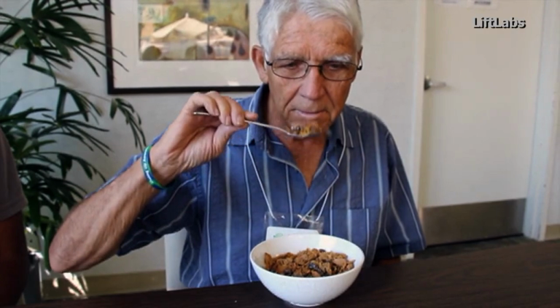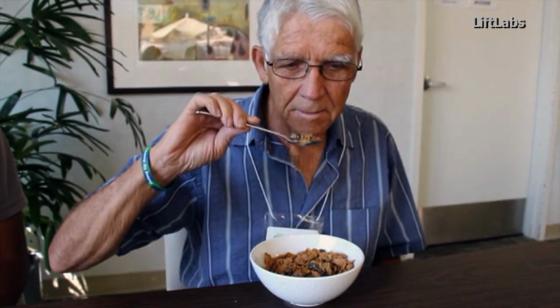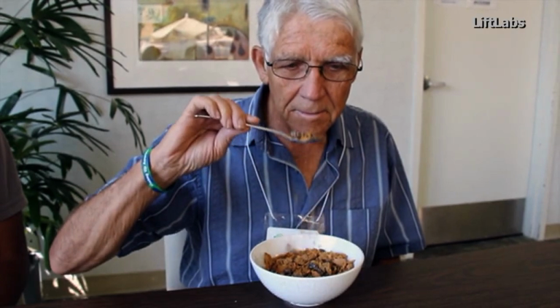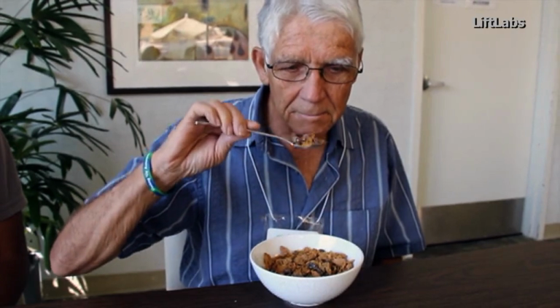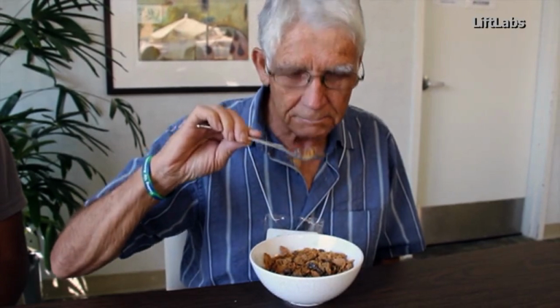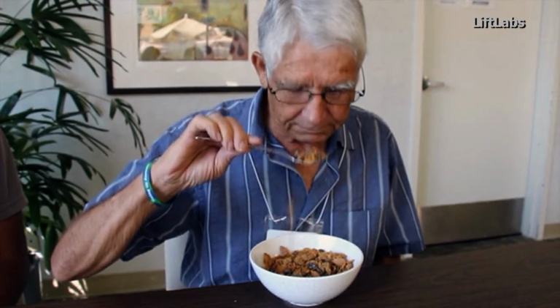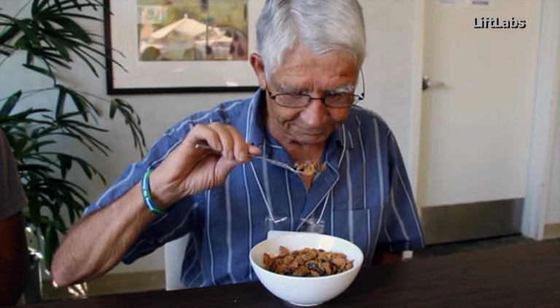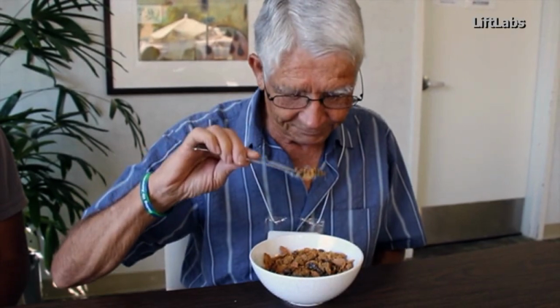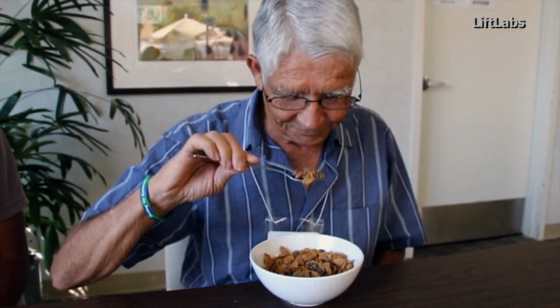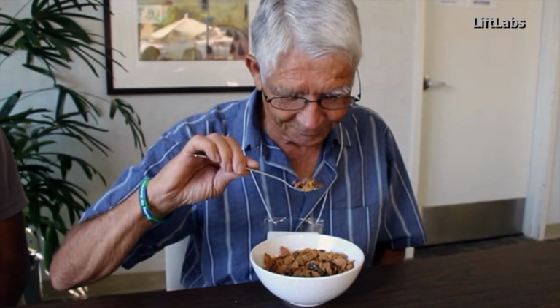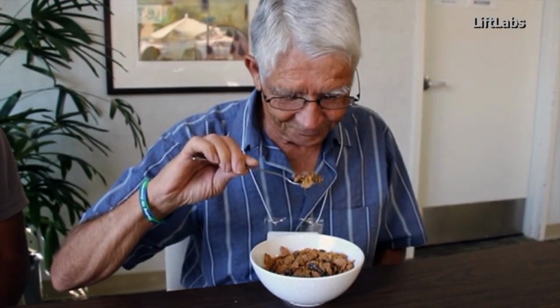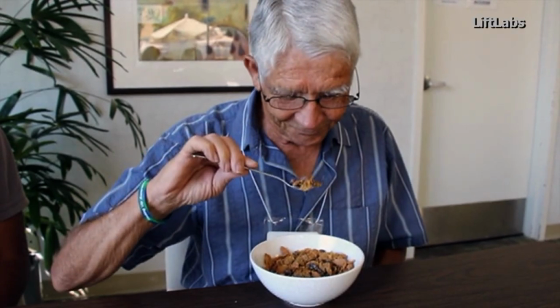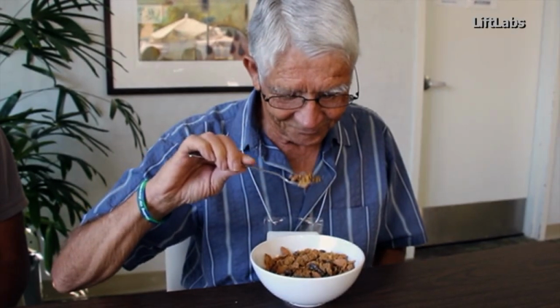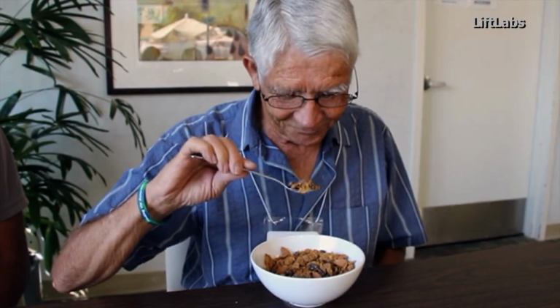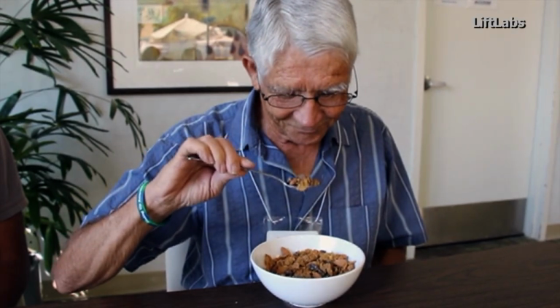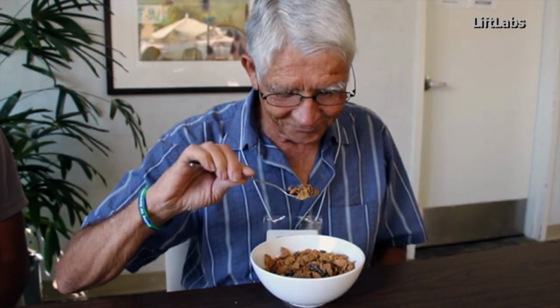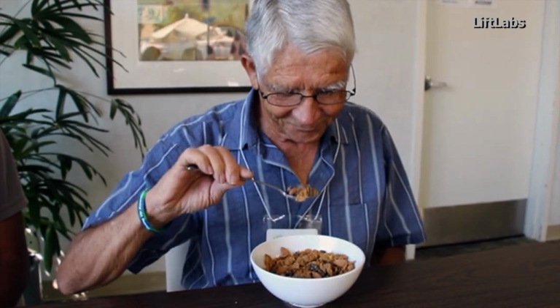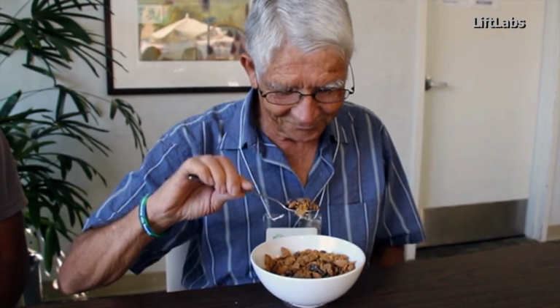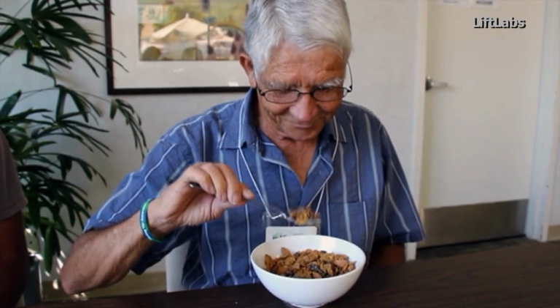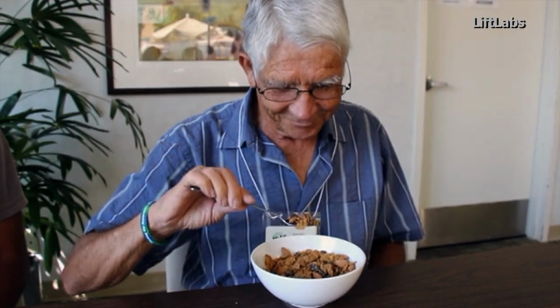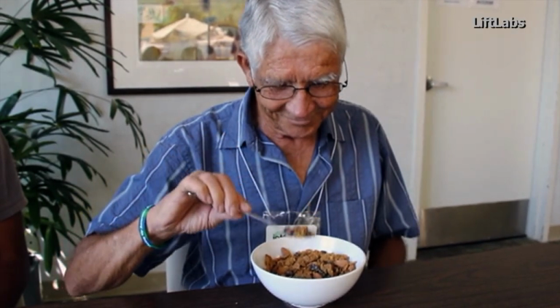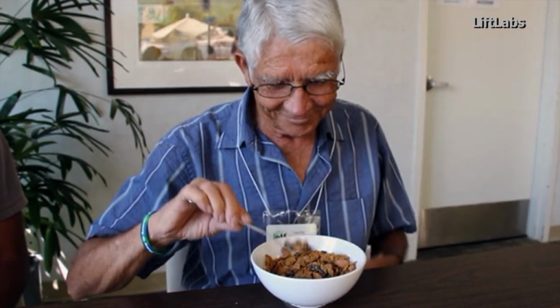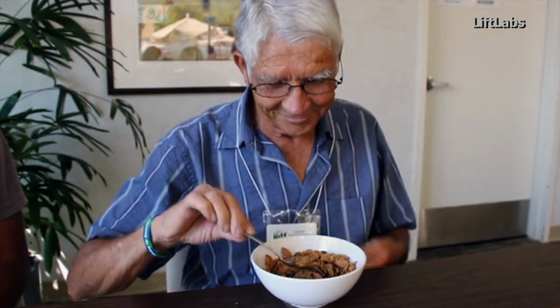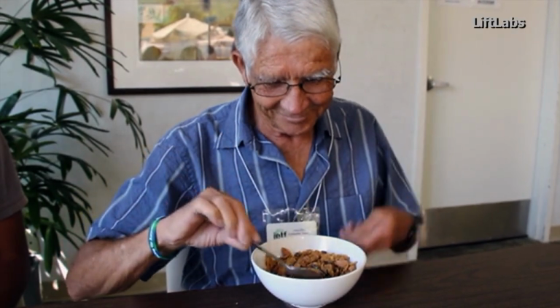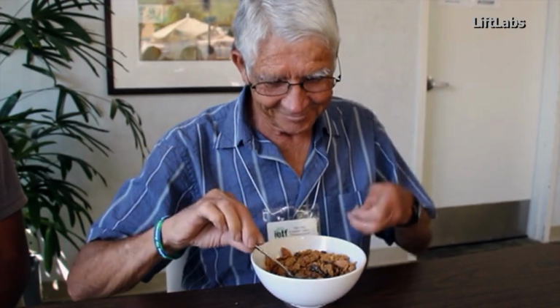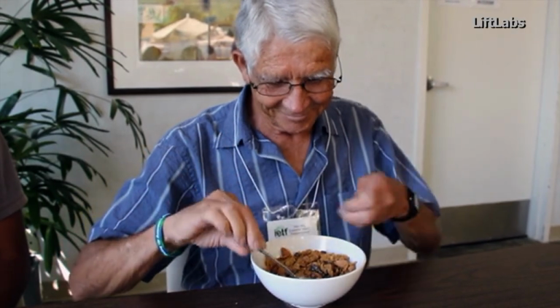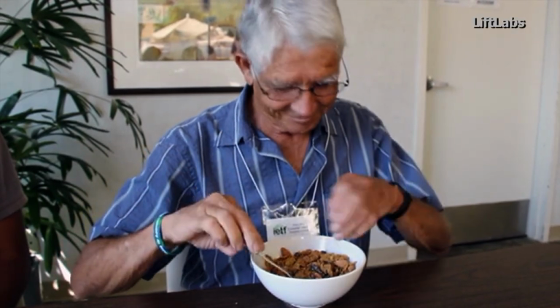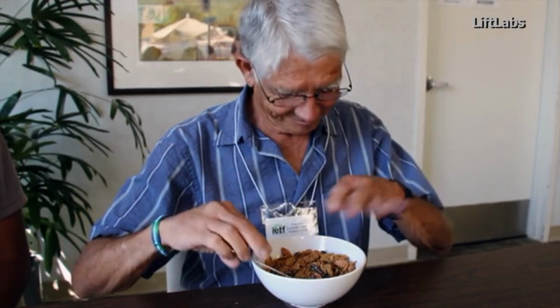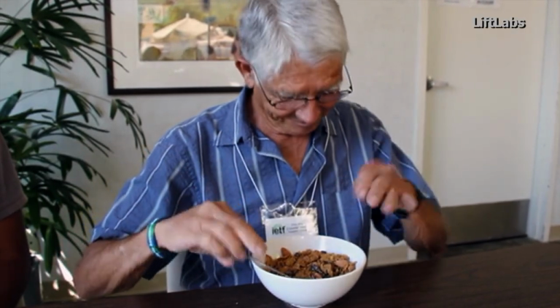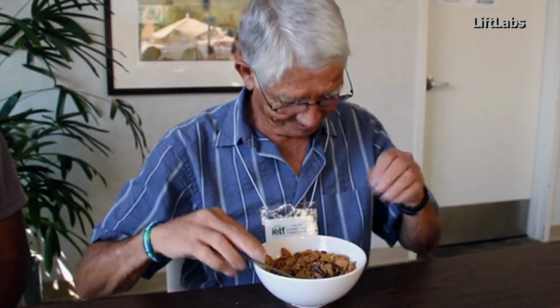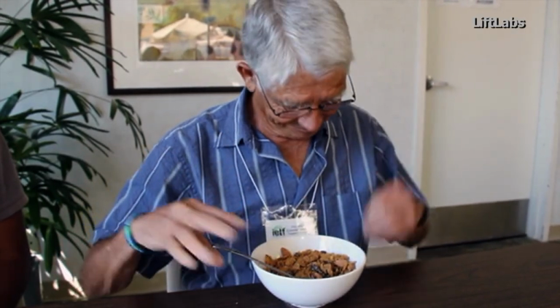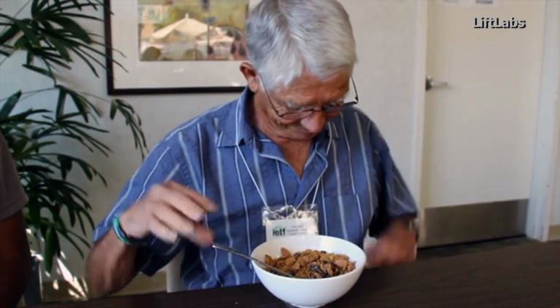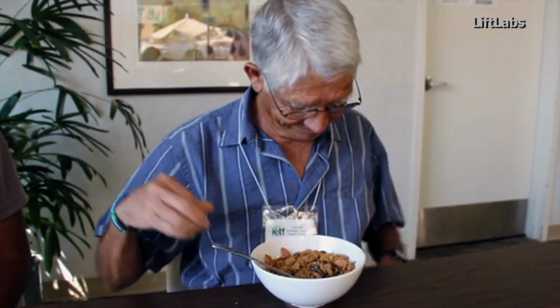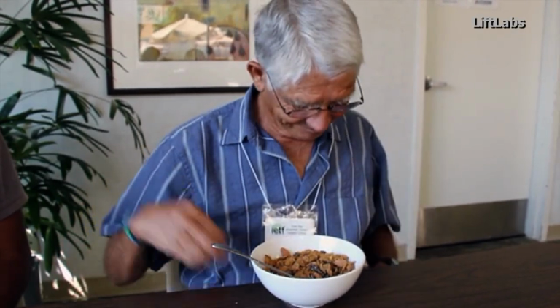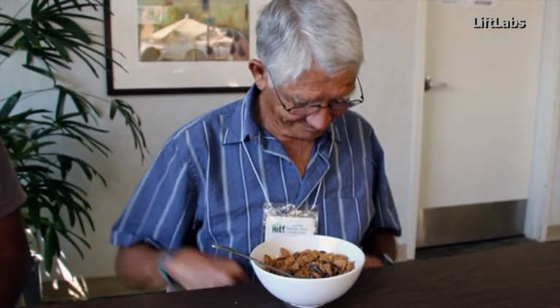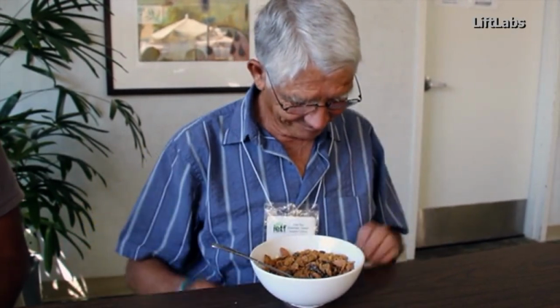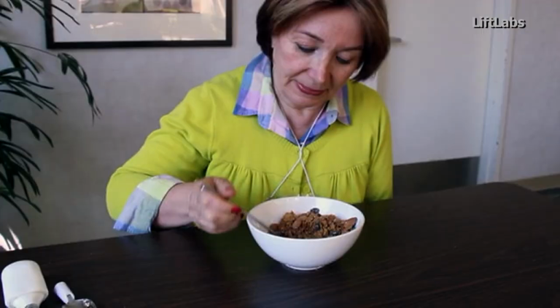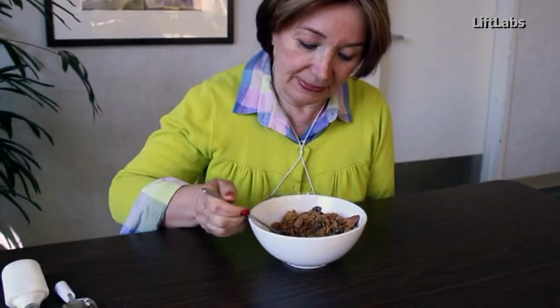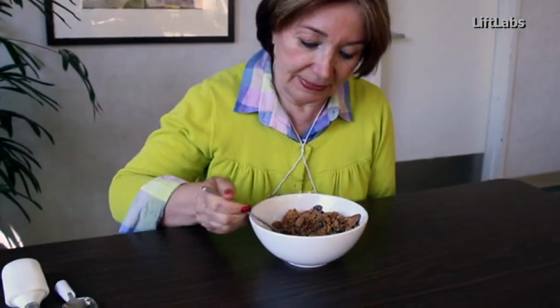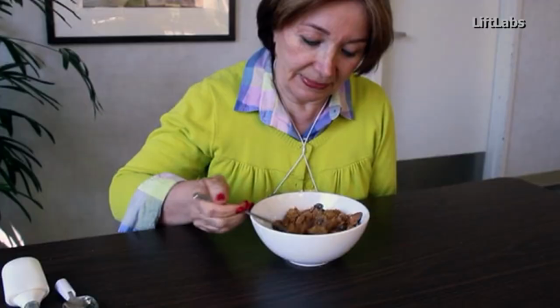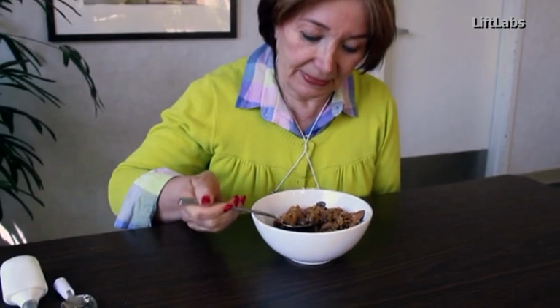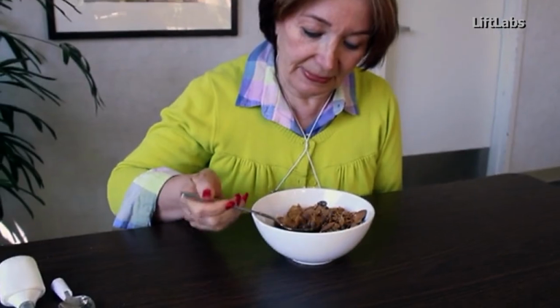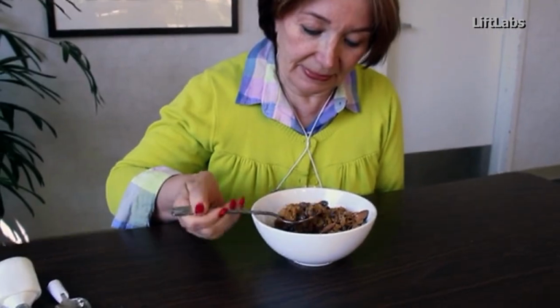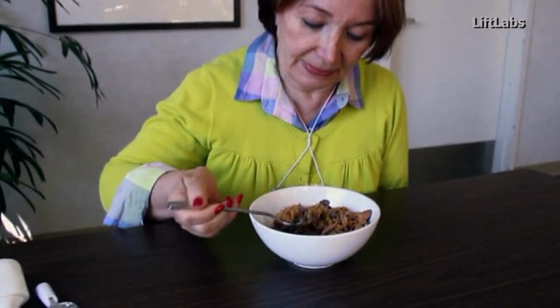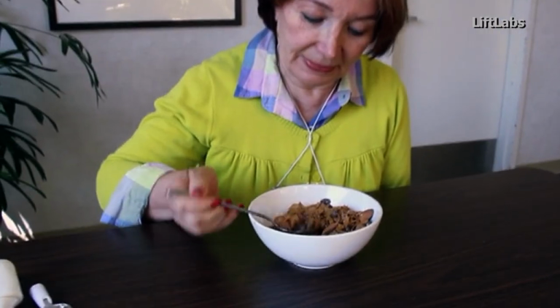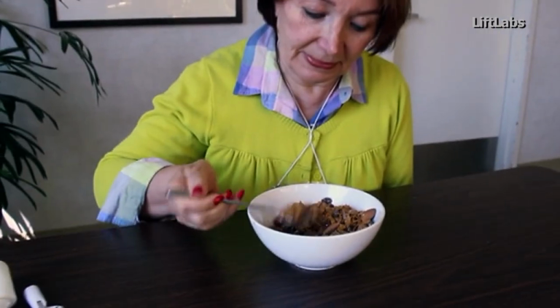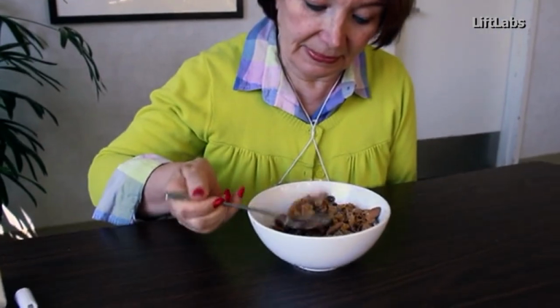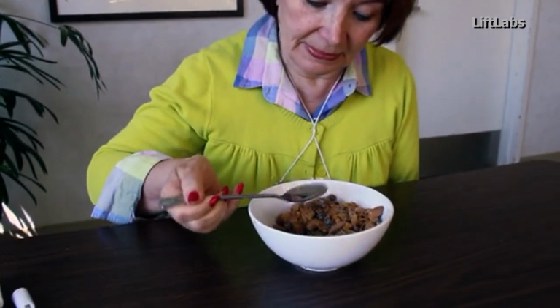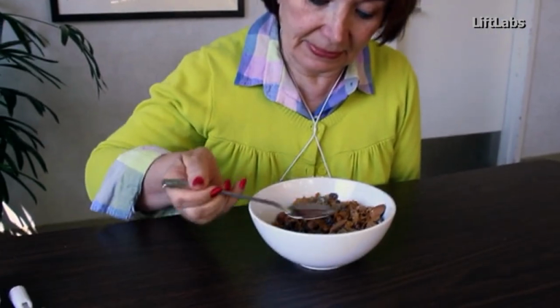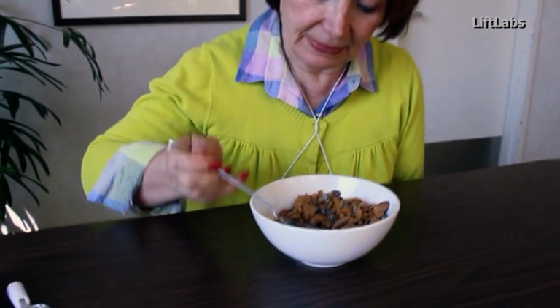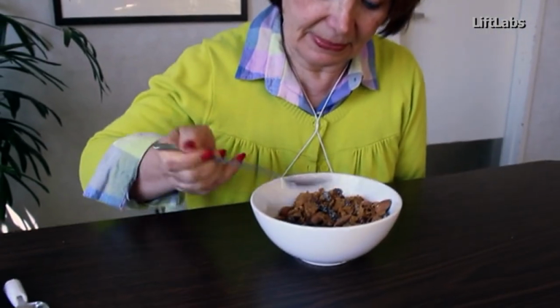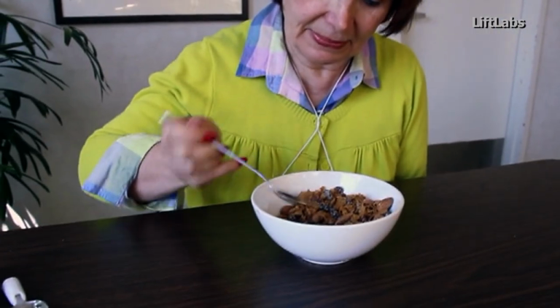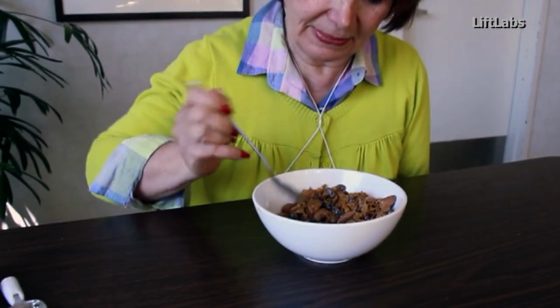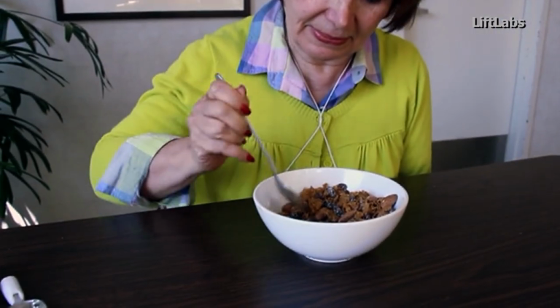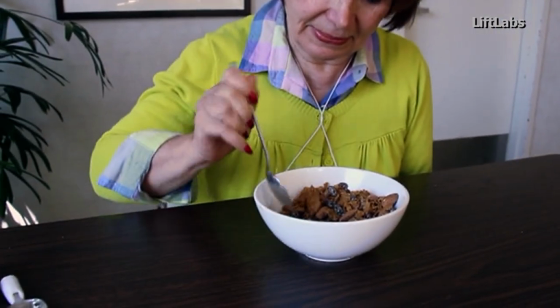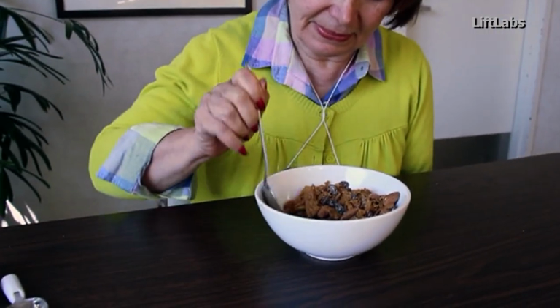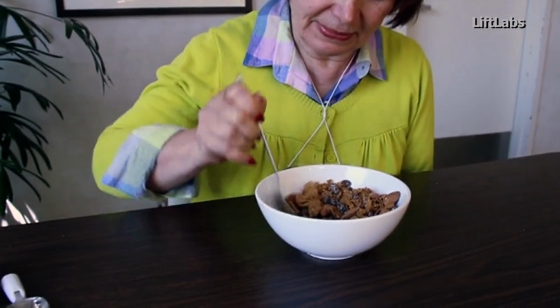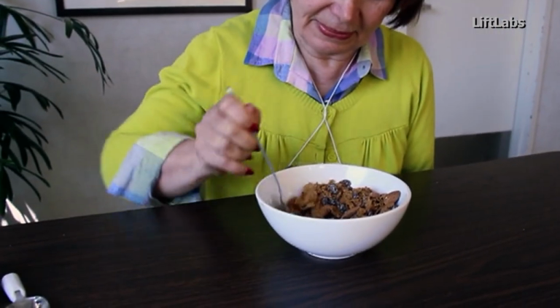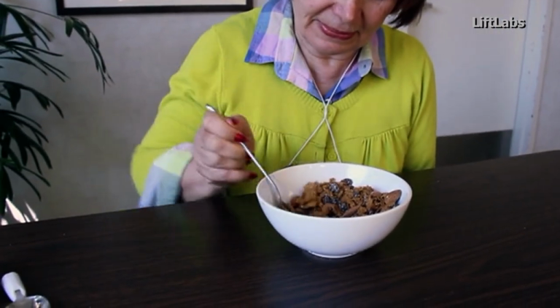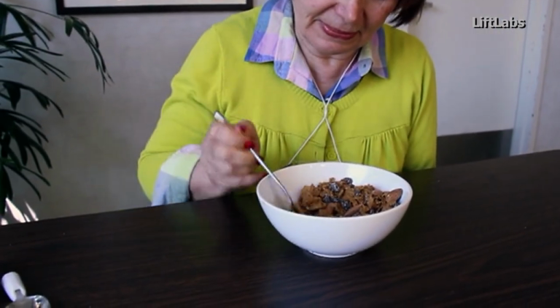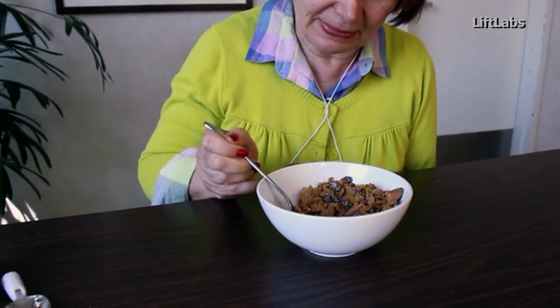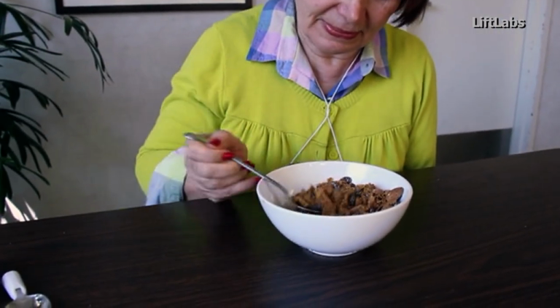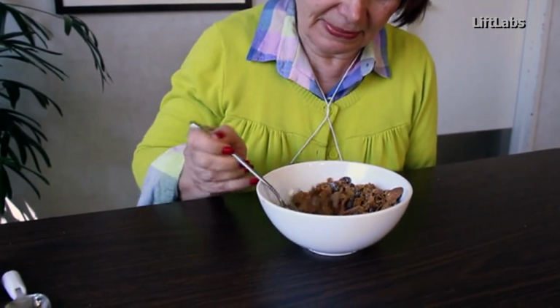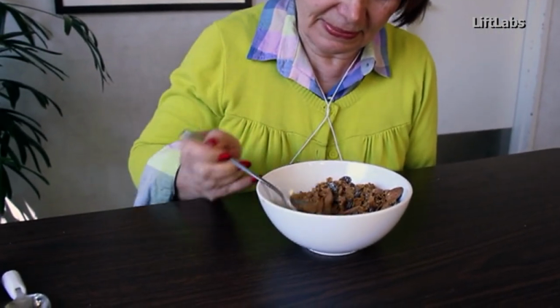For people suffering from Parkinson's disease, a disorder of the central nervous system, simply eating a meal can be an ordeal.